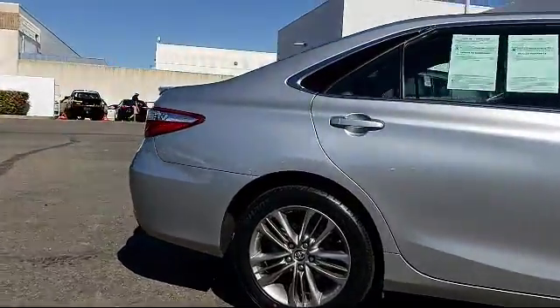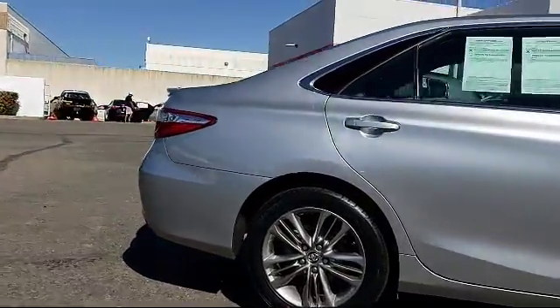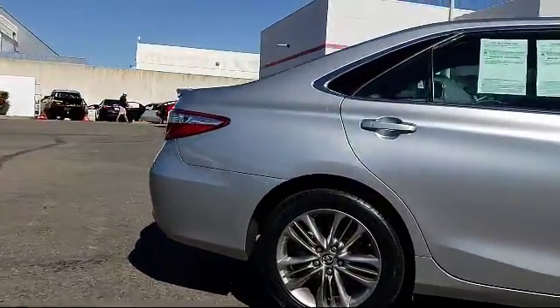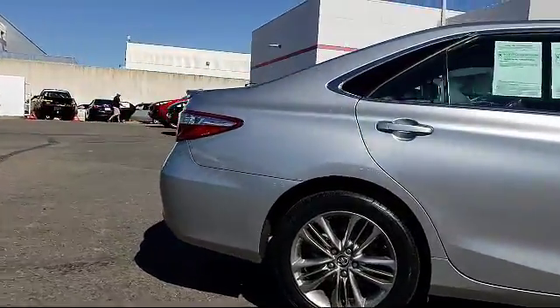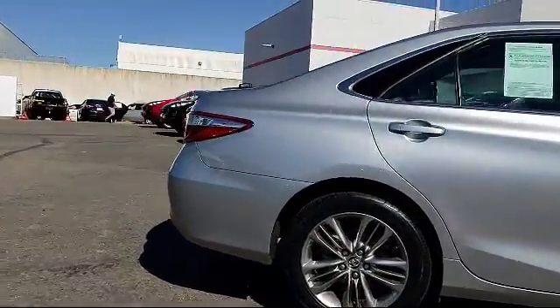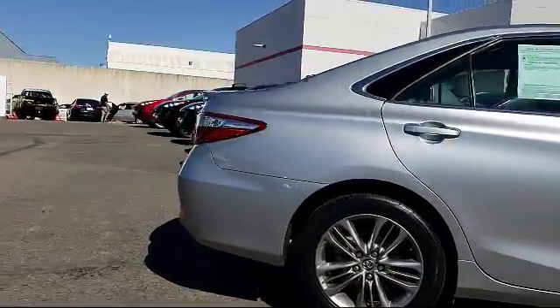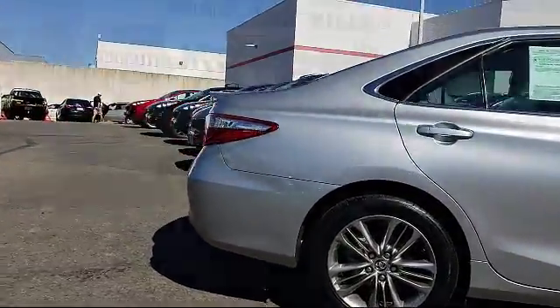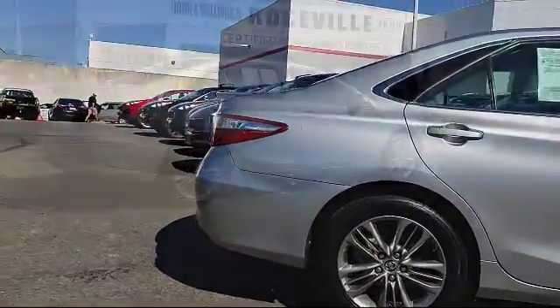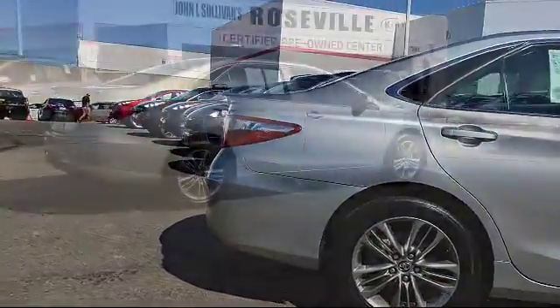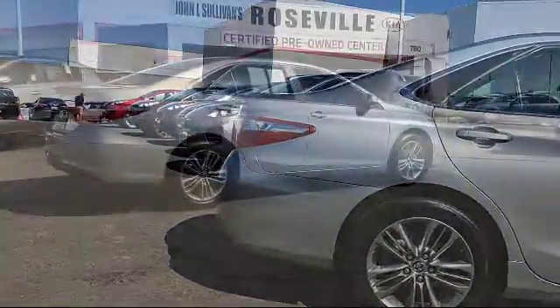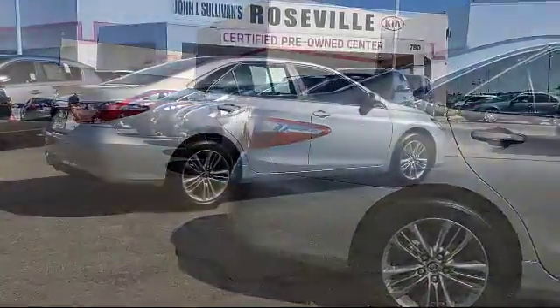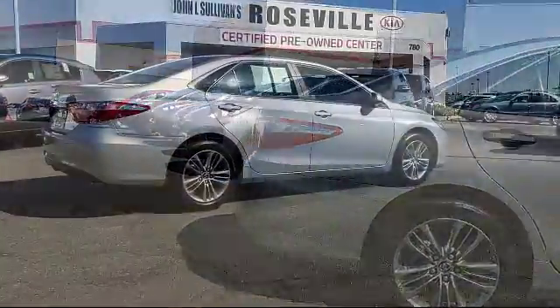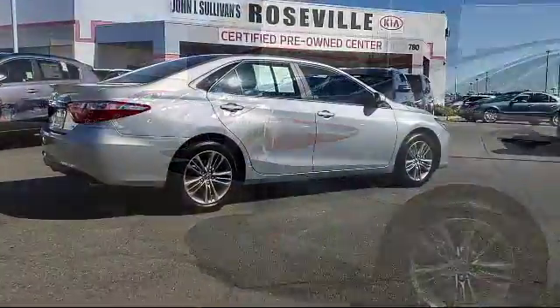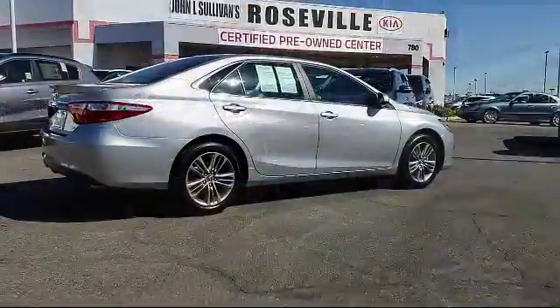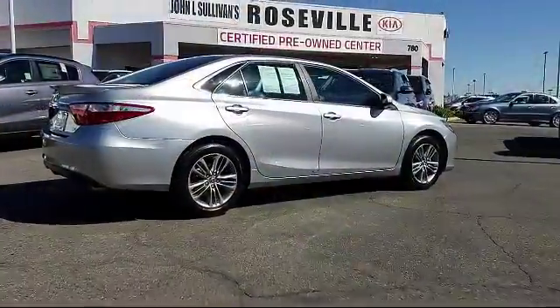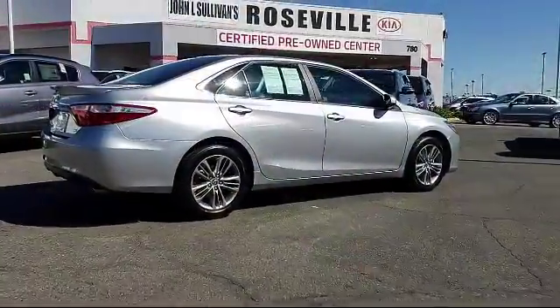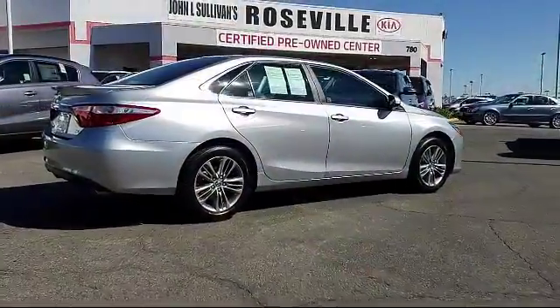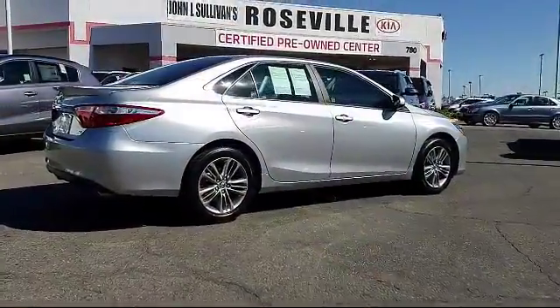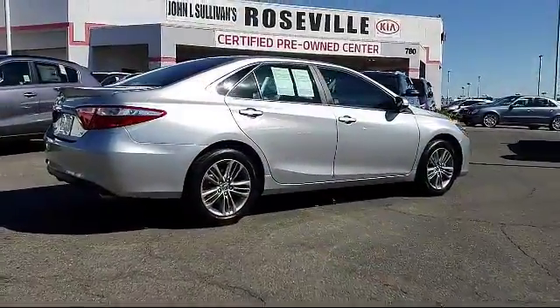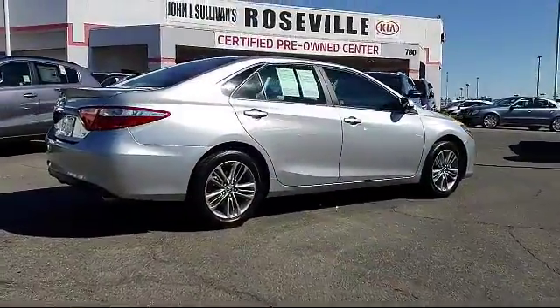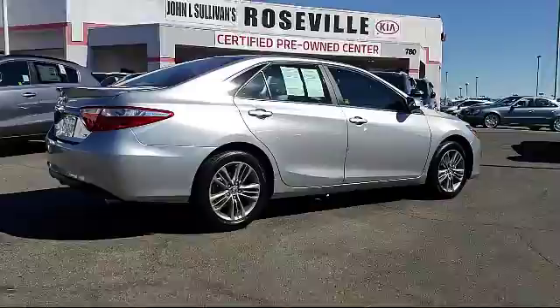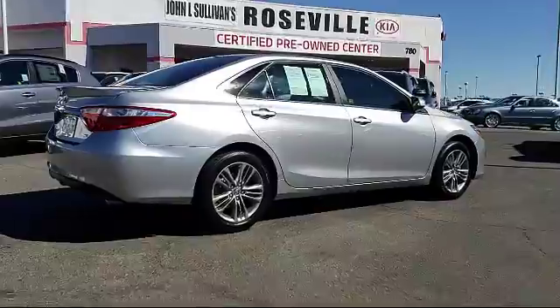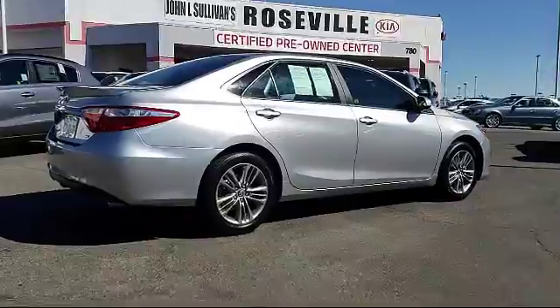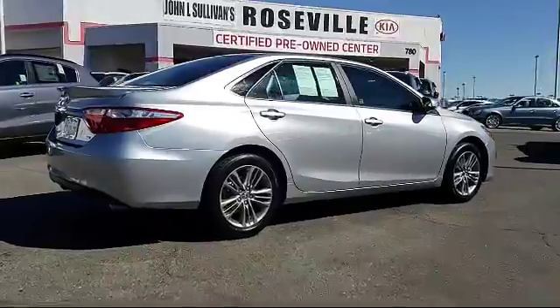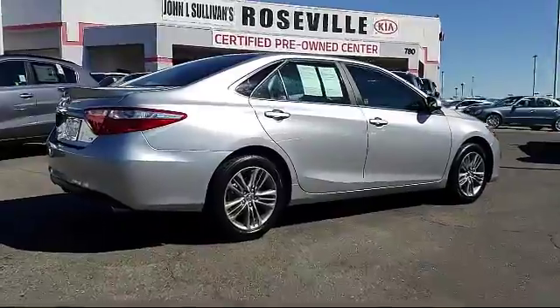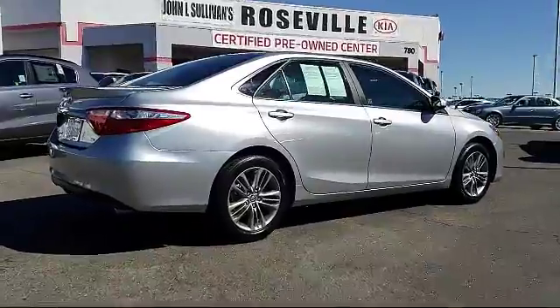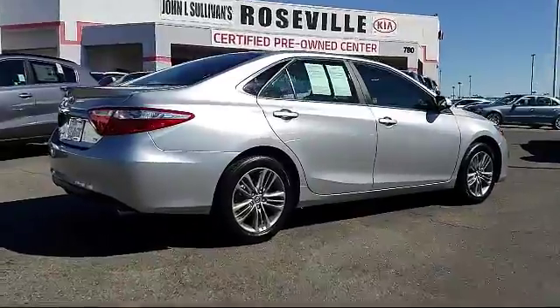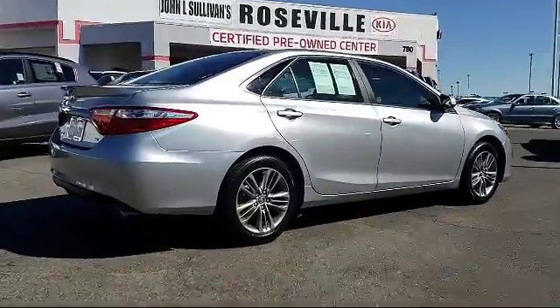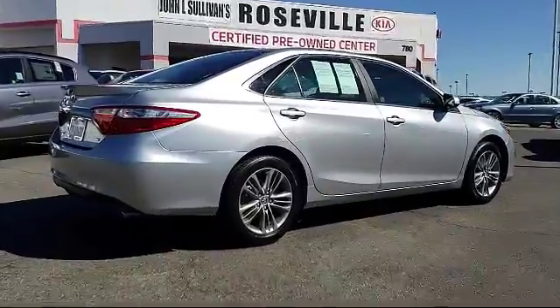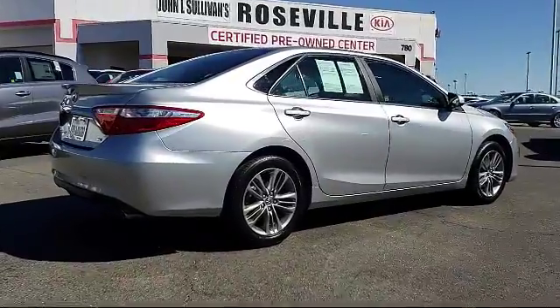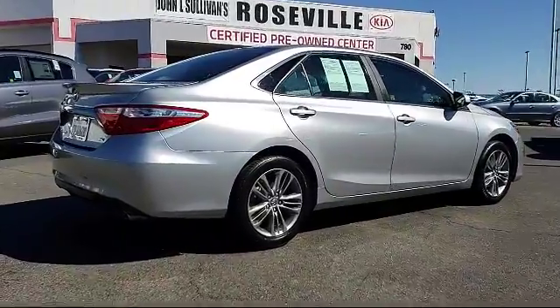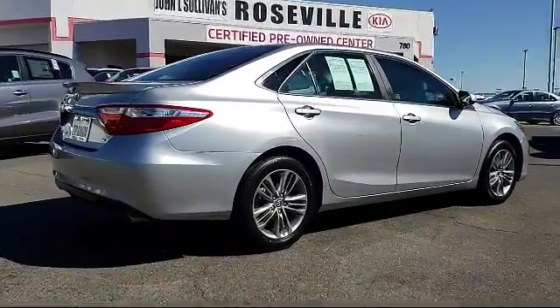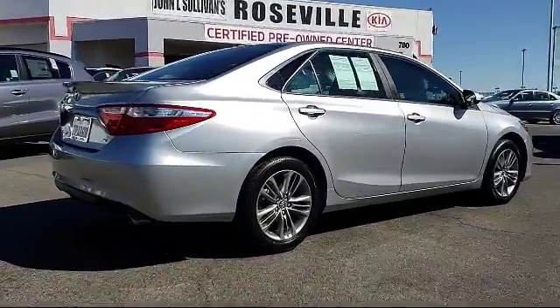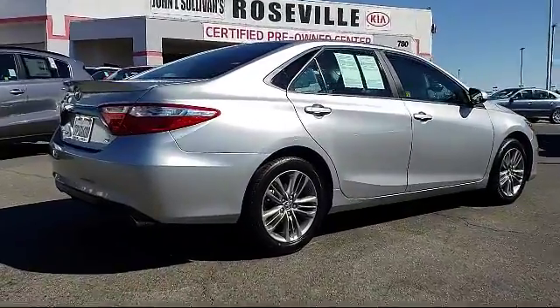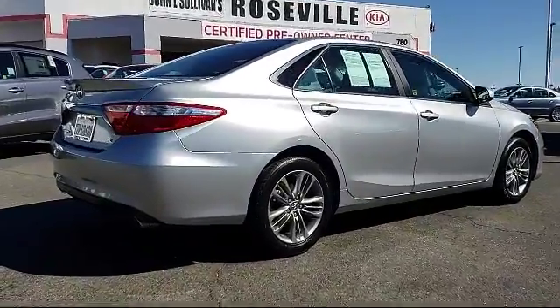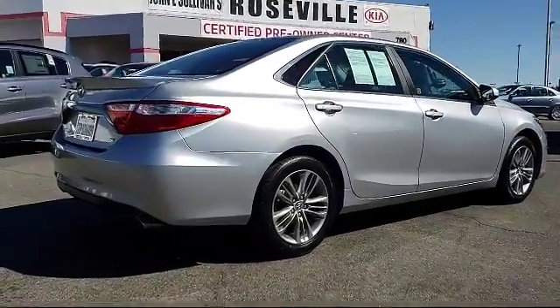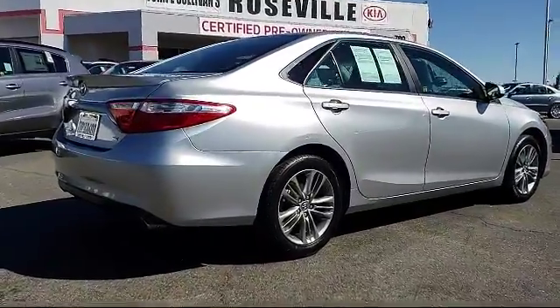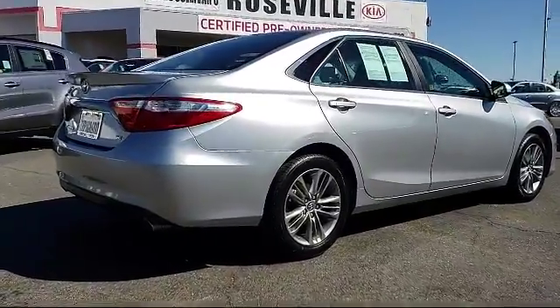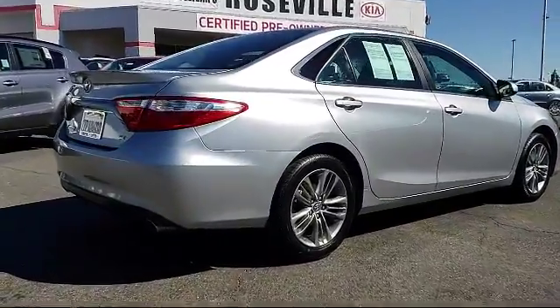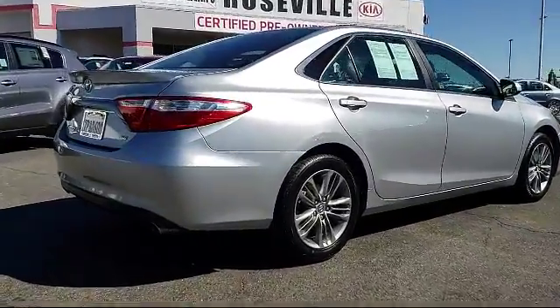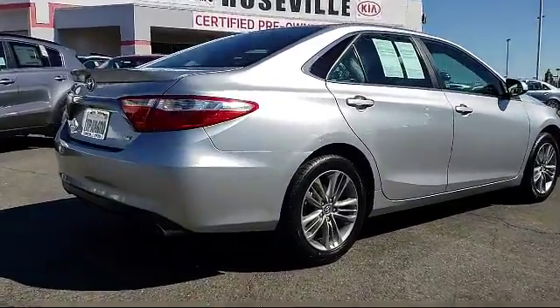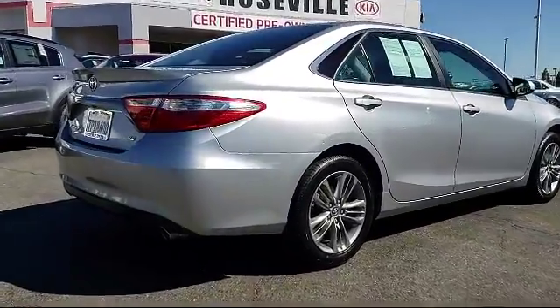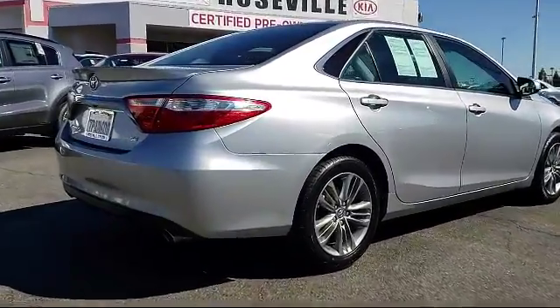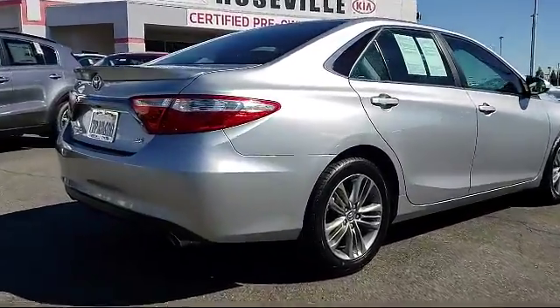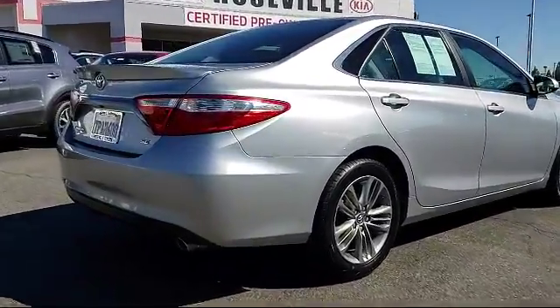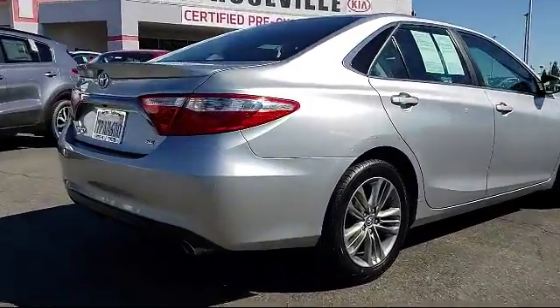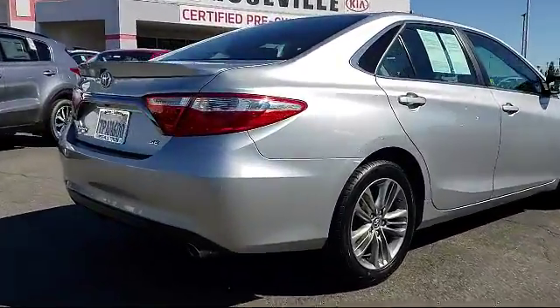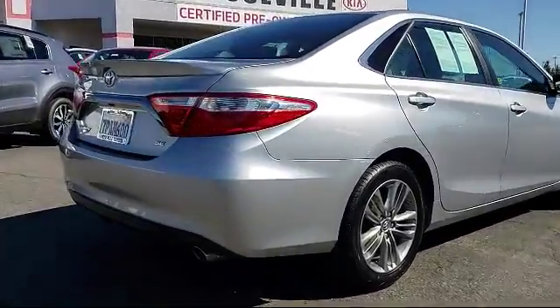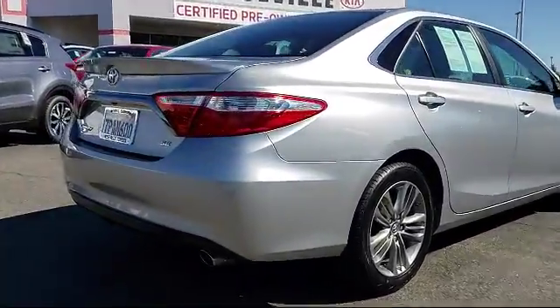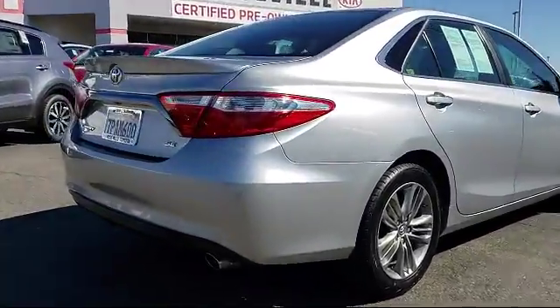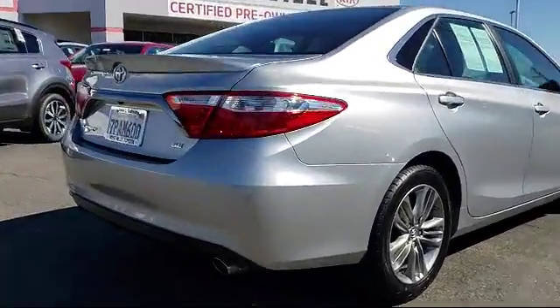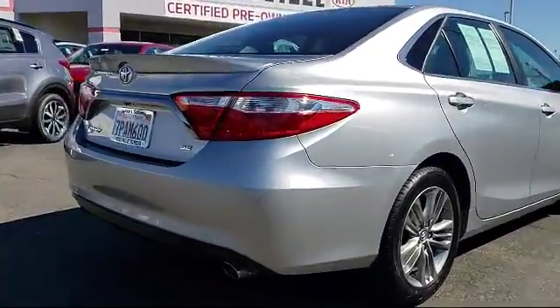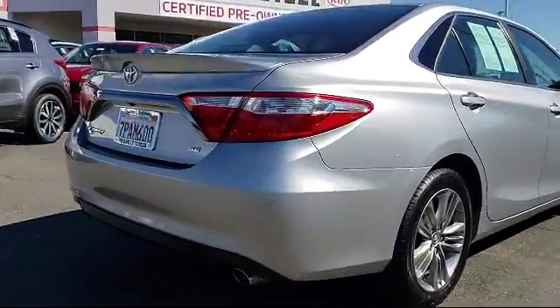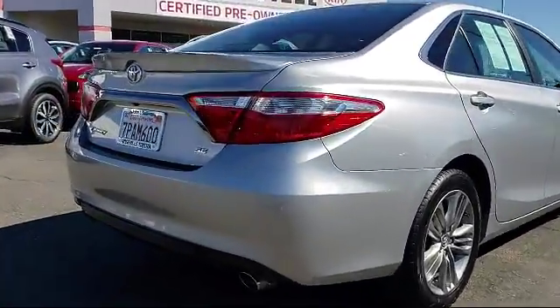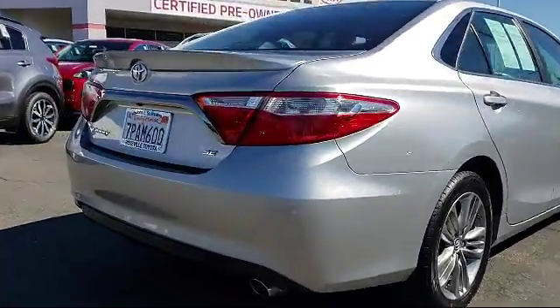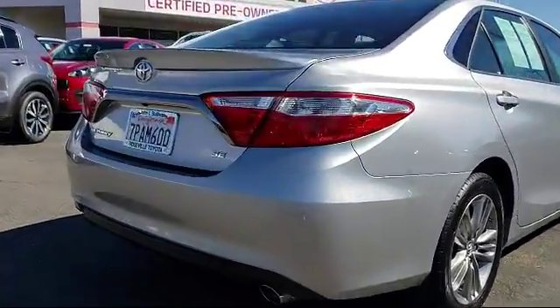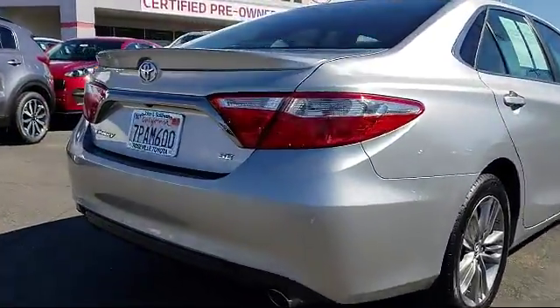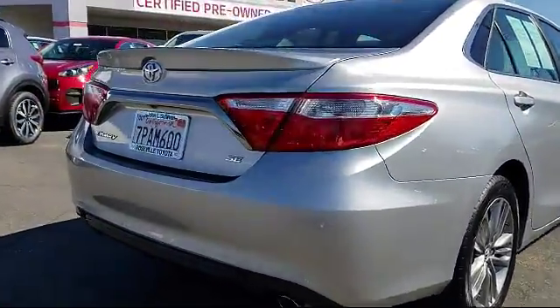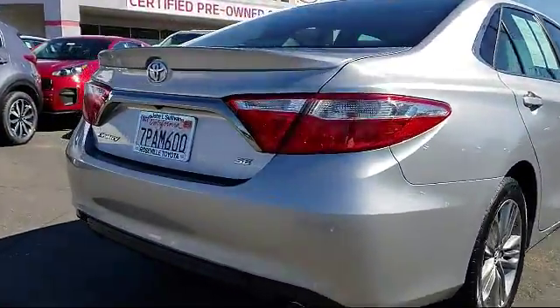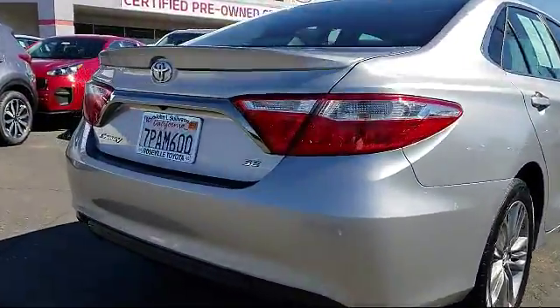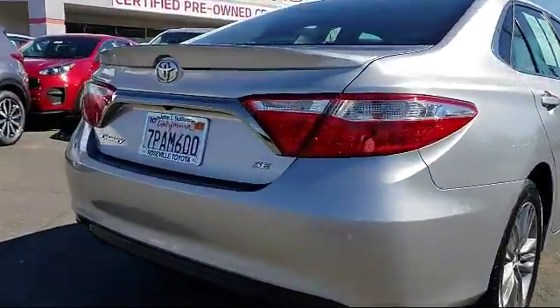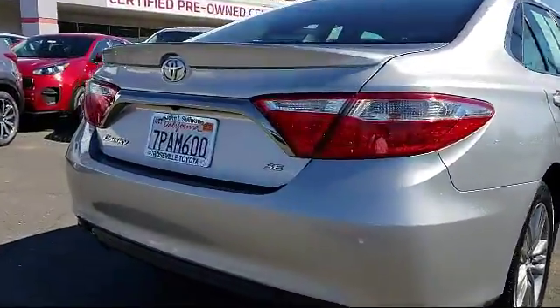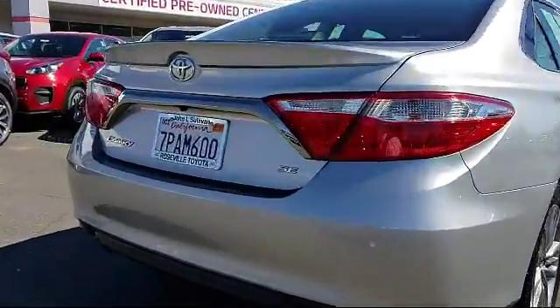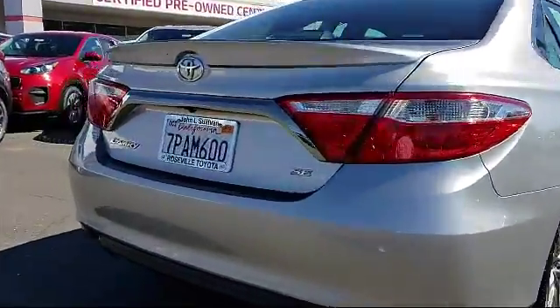It also features anti-lock braking, a telescoping steering wheel, rear defroster, and has less than 45,000 miles on the odometer.